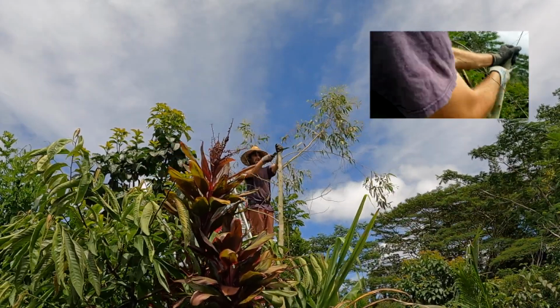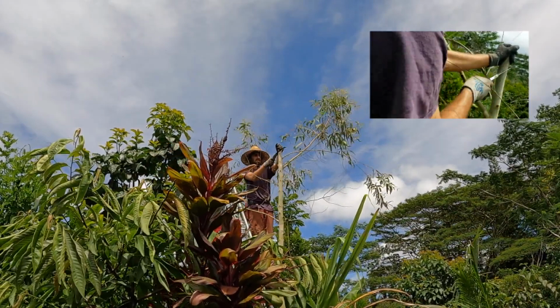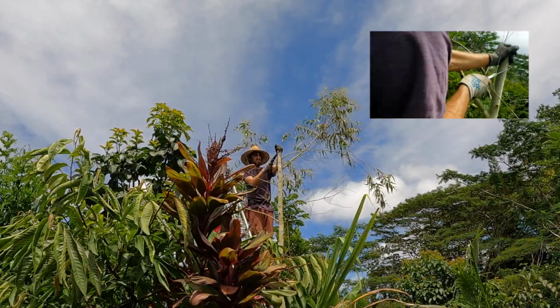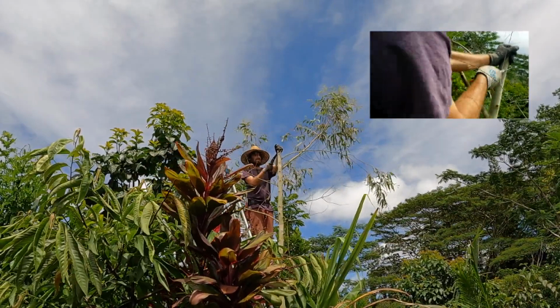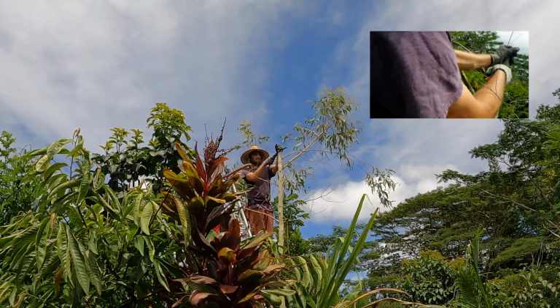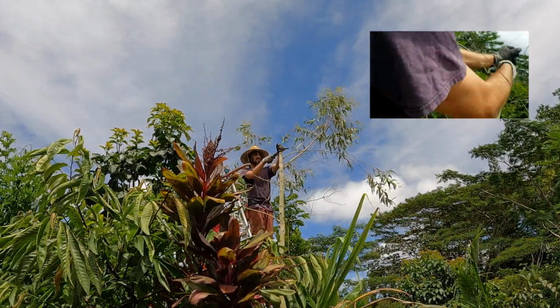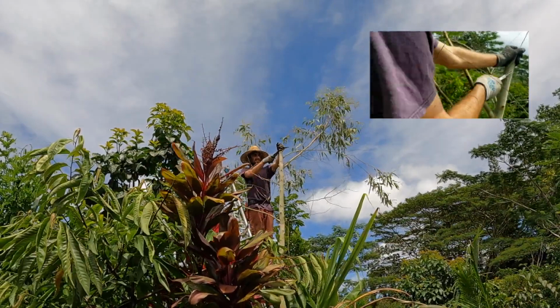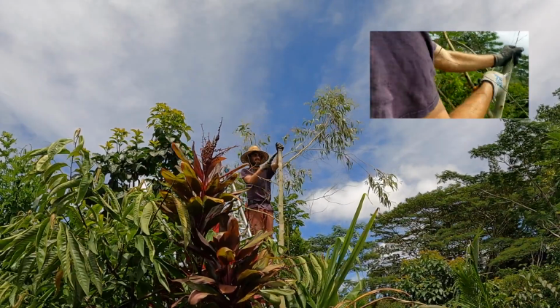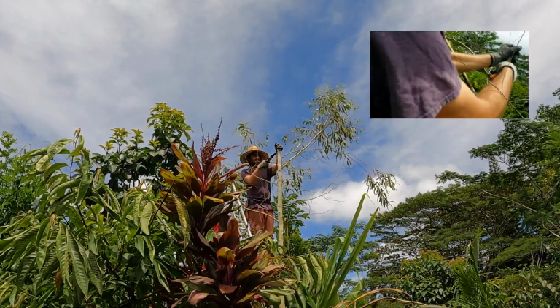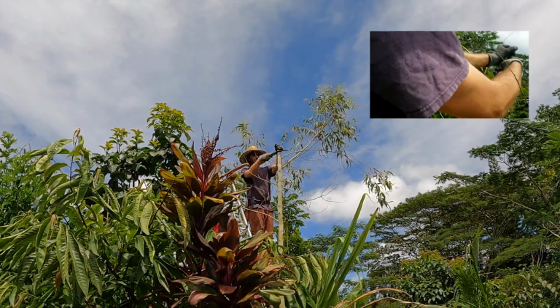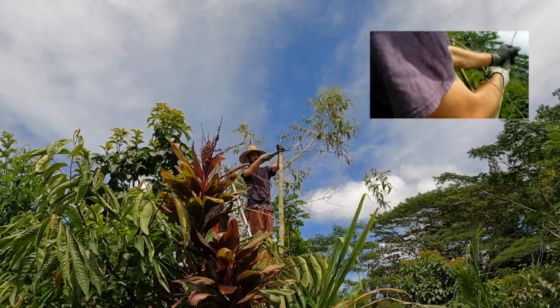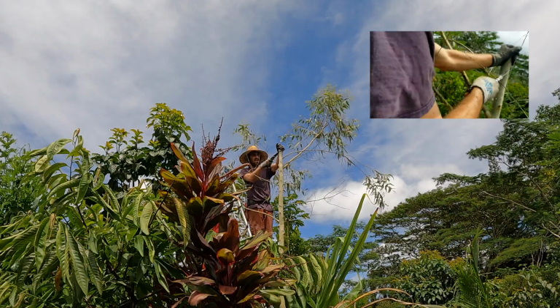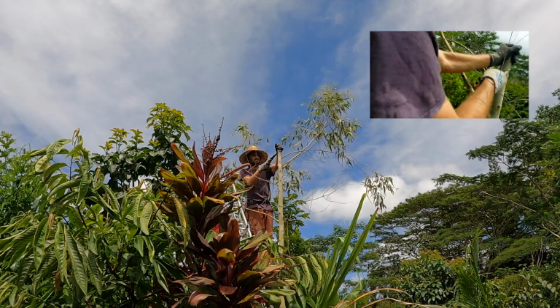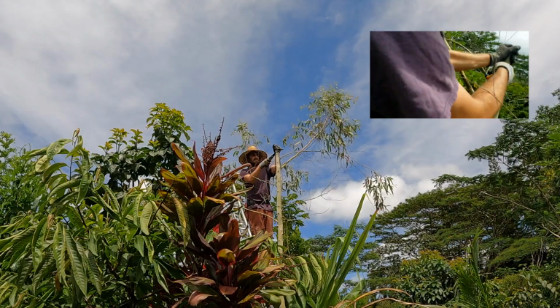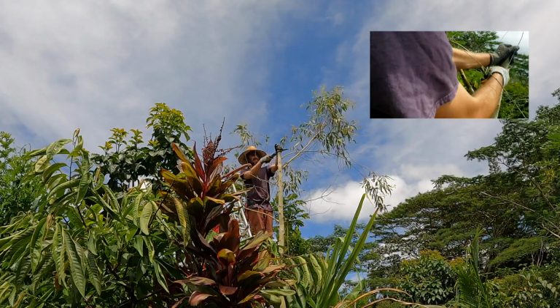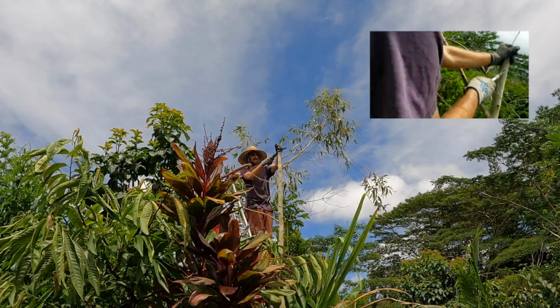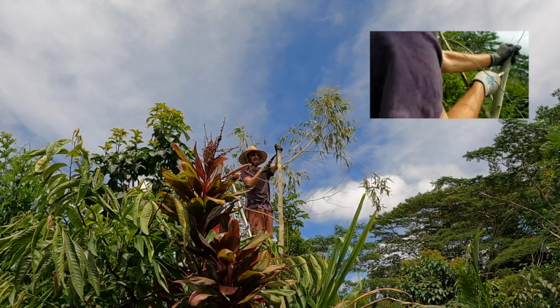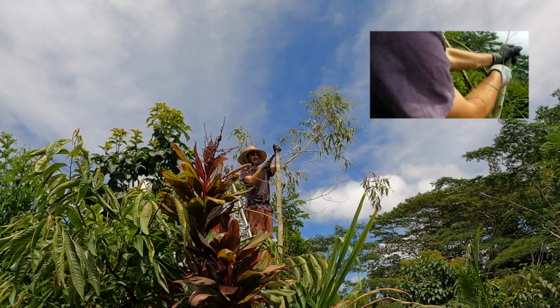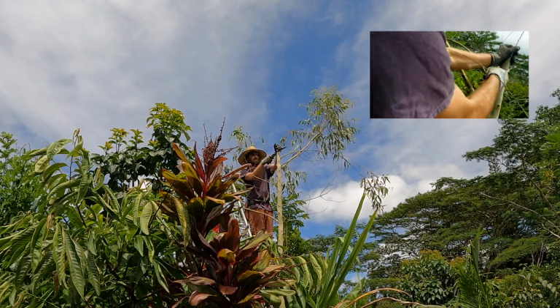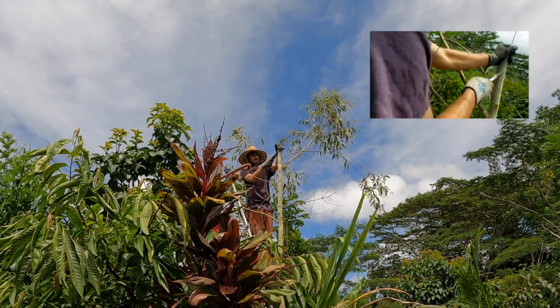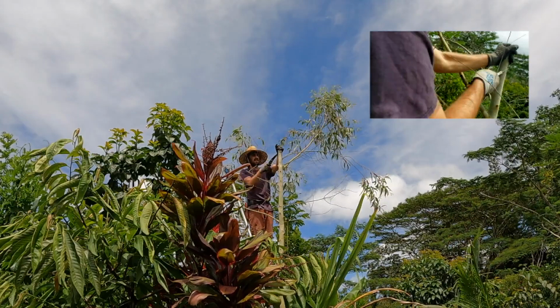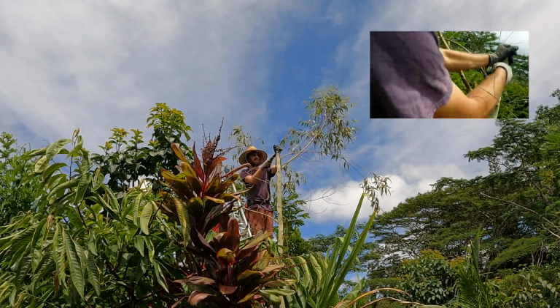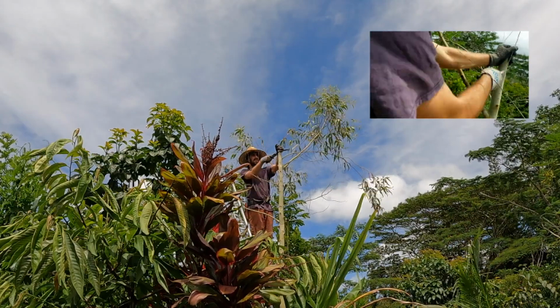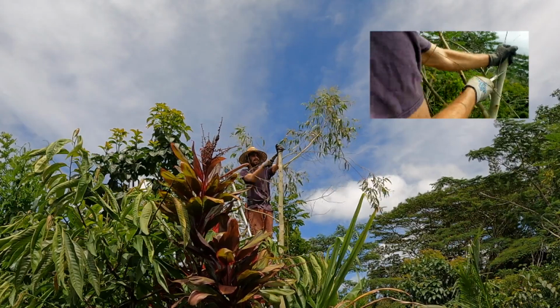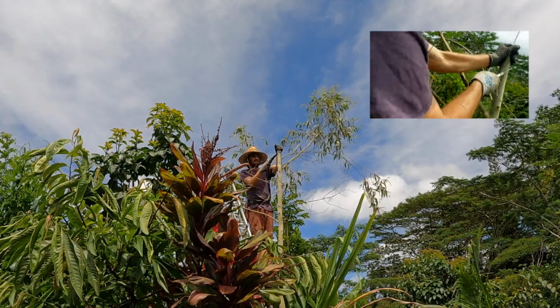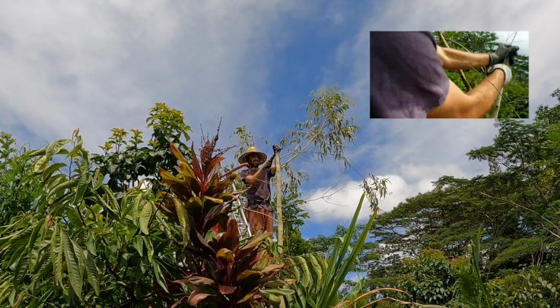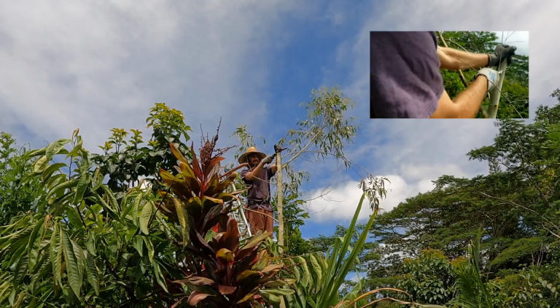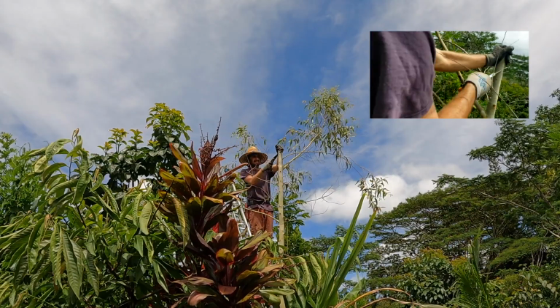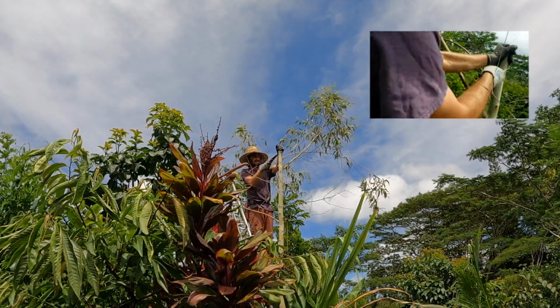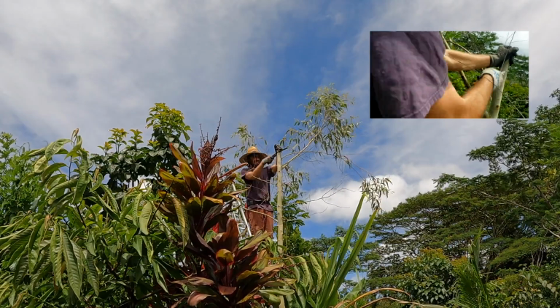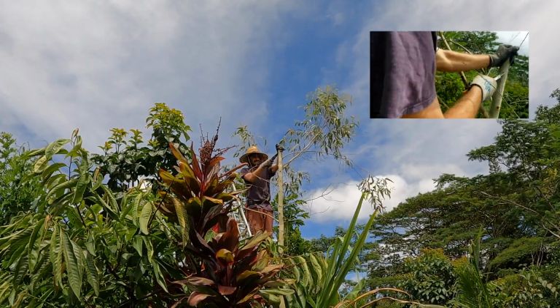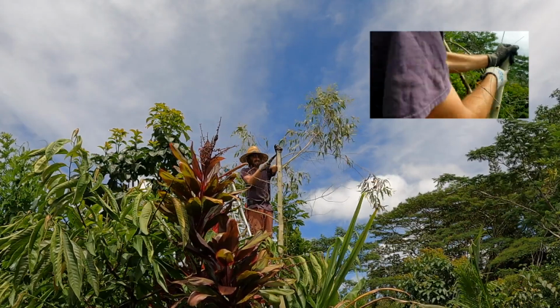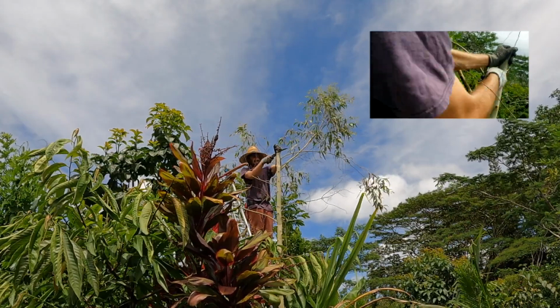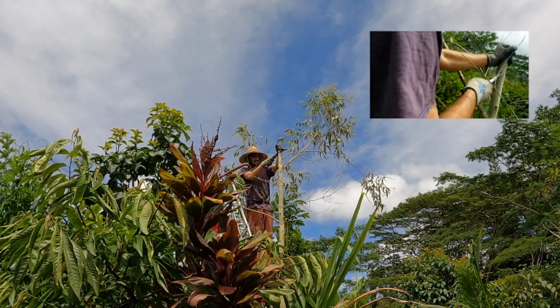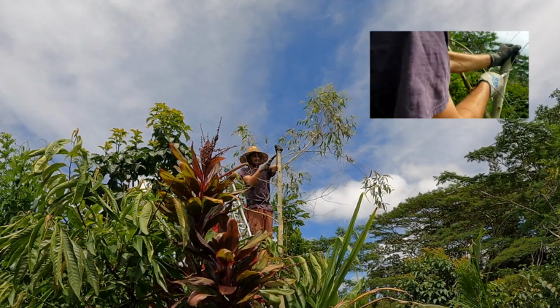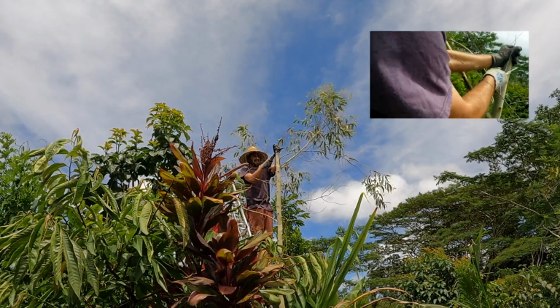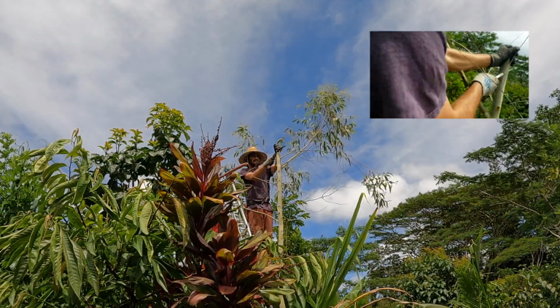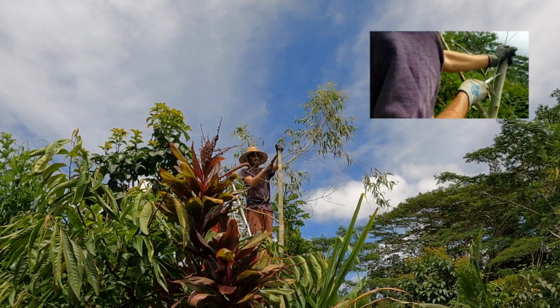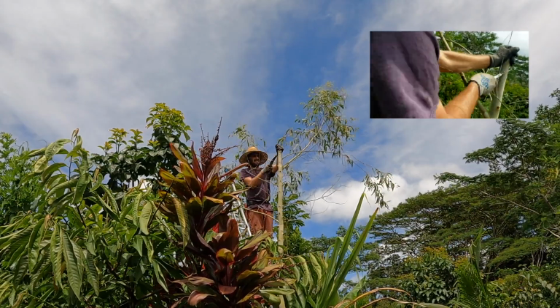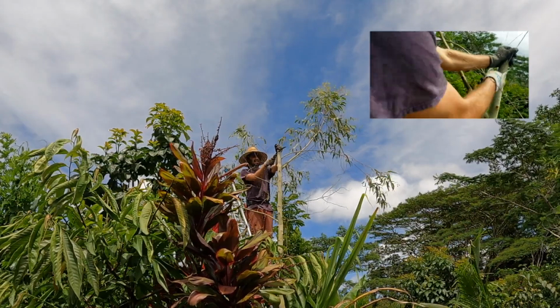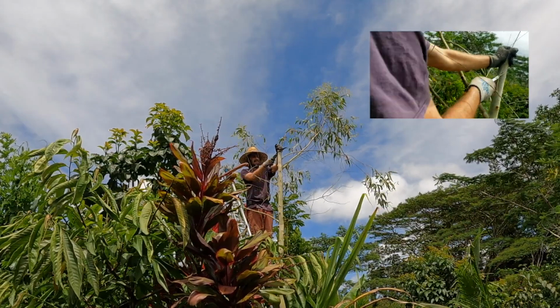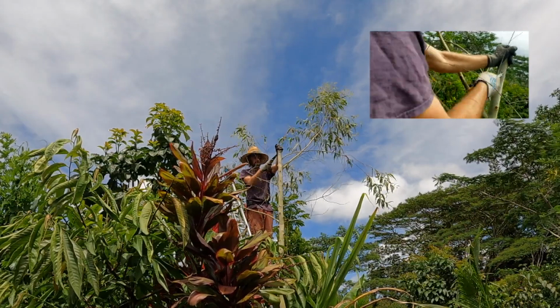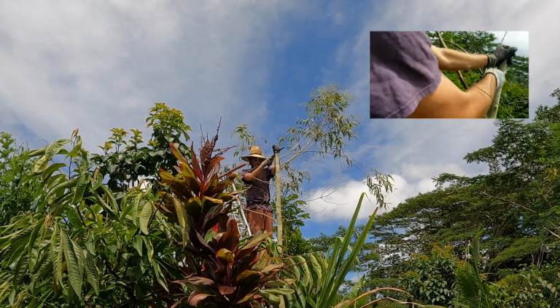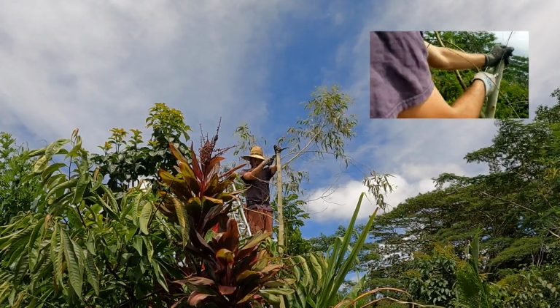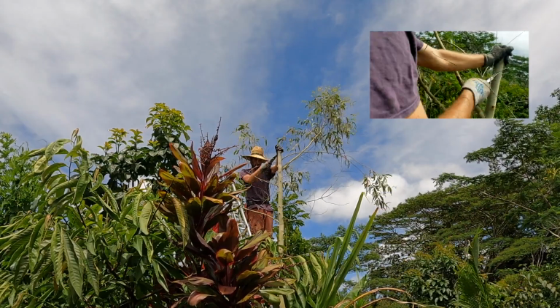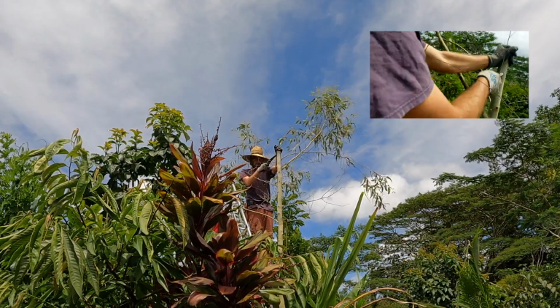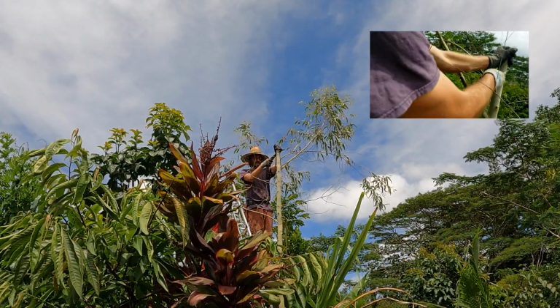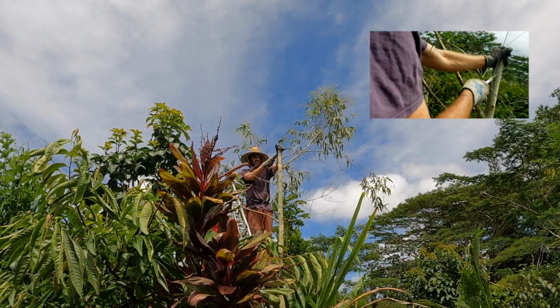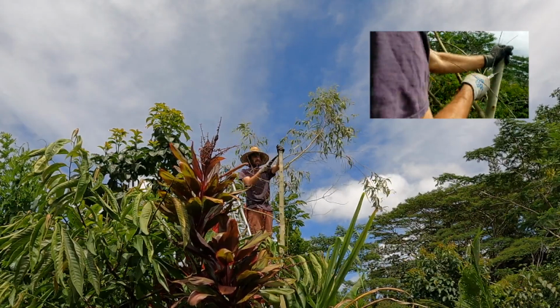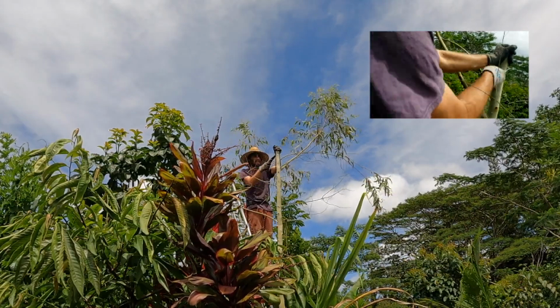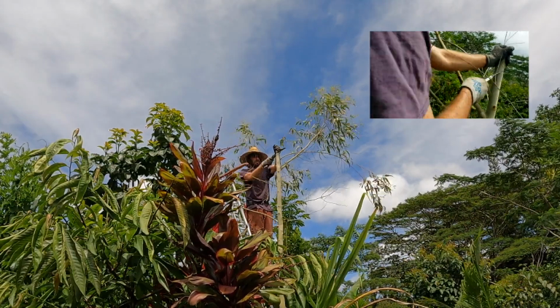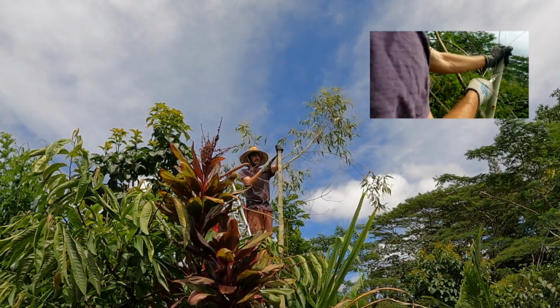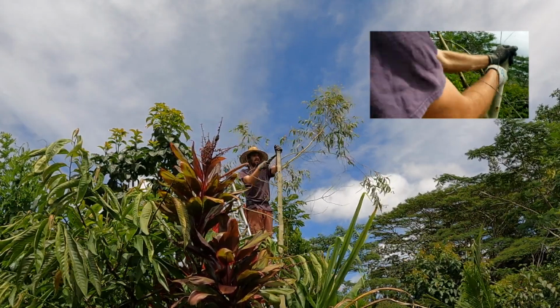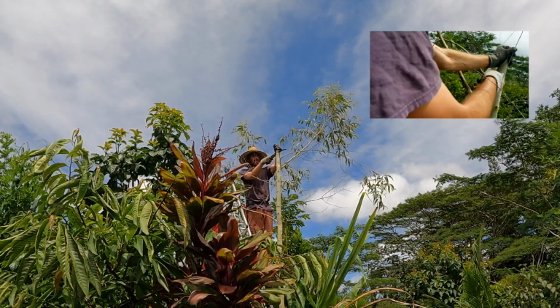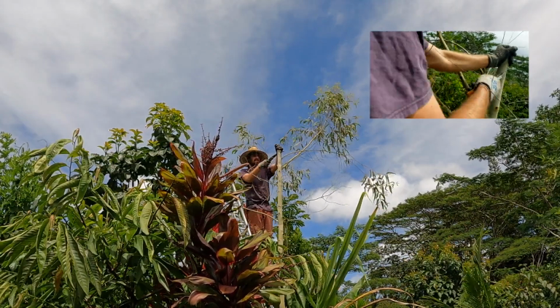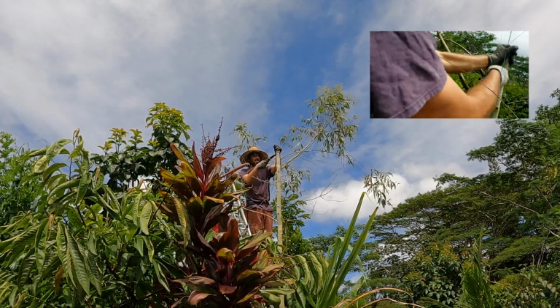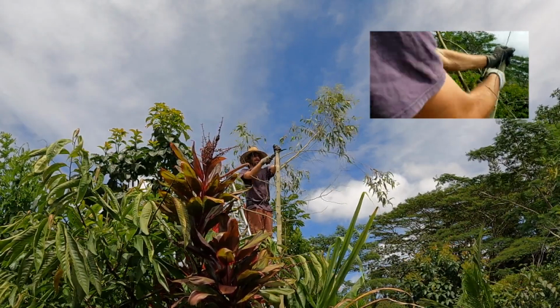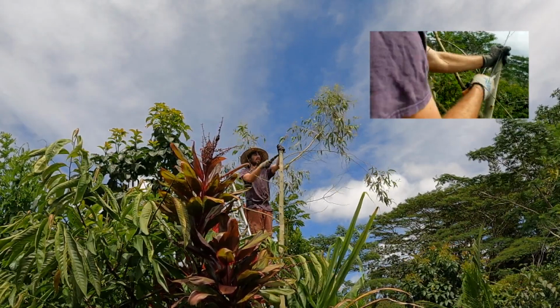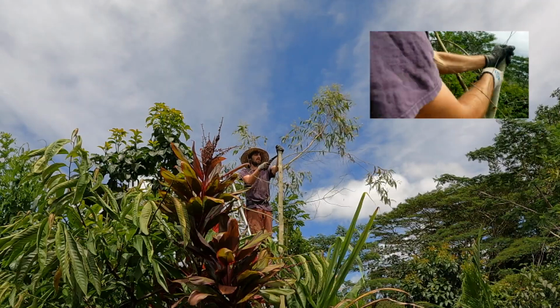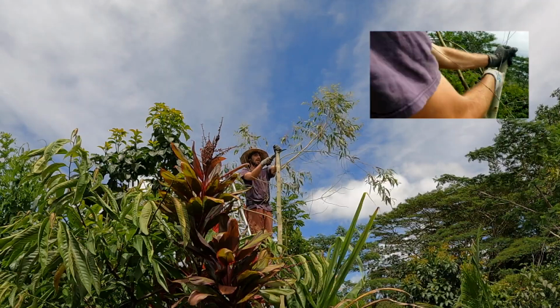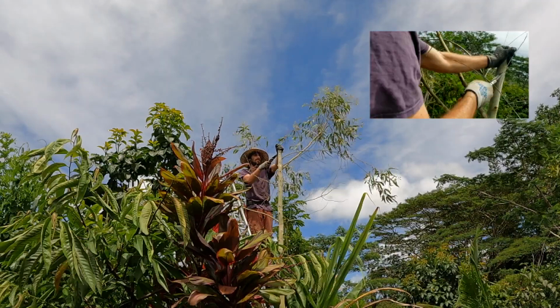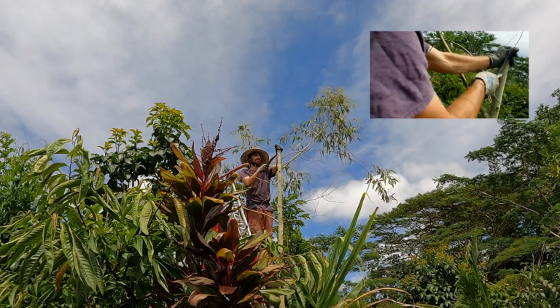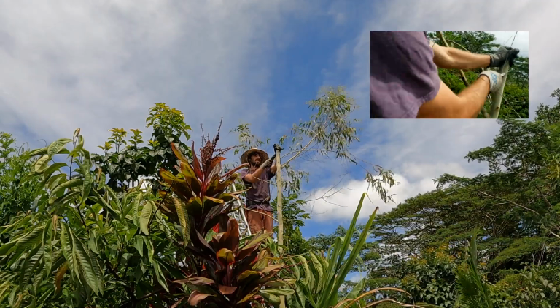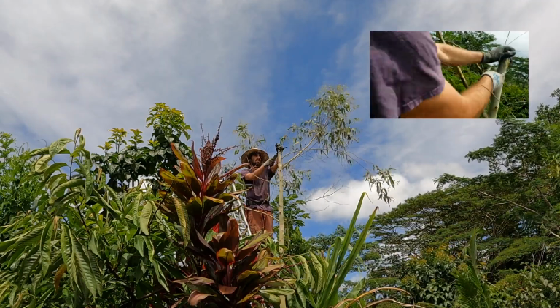You also want to finish it off with a nice angled cut so that rain can easily fall off of it.